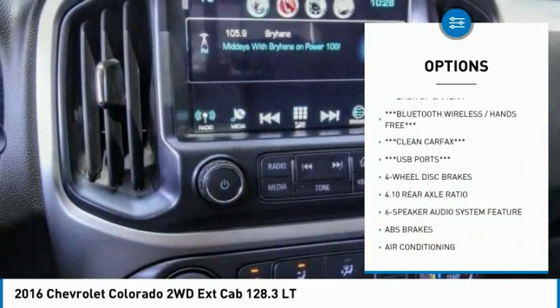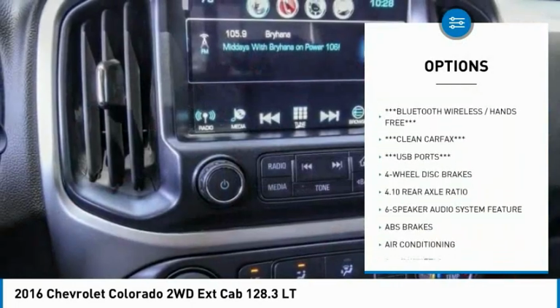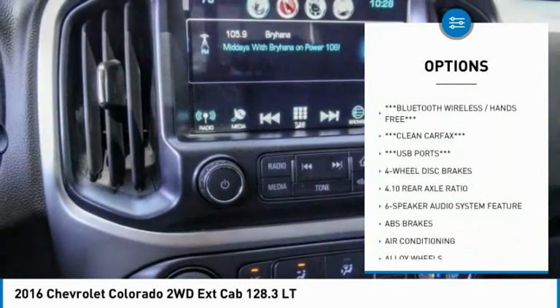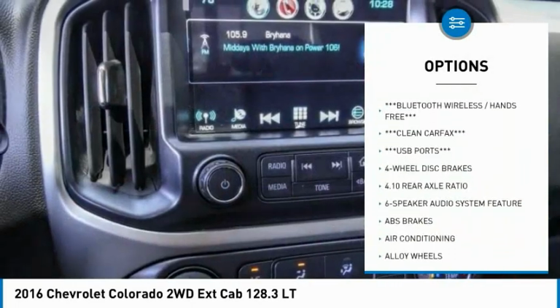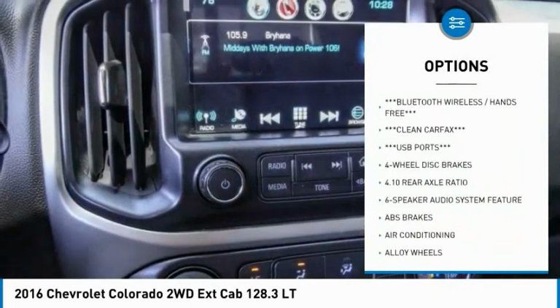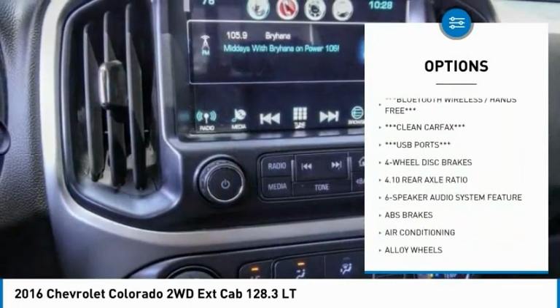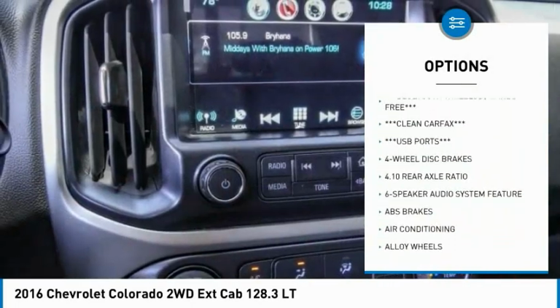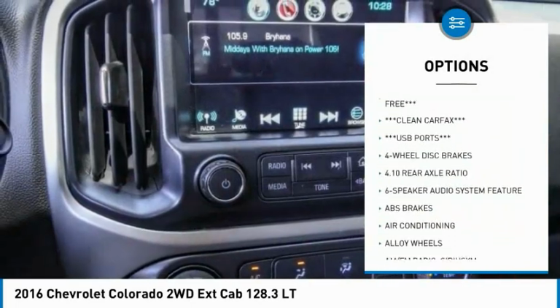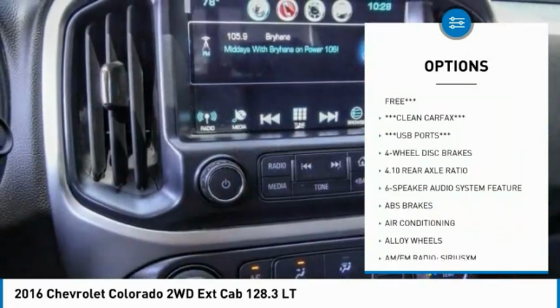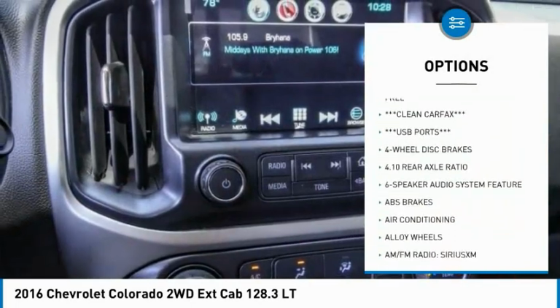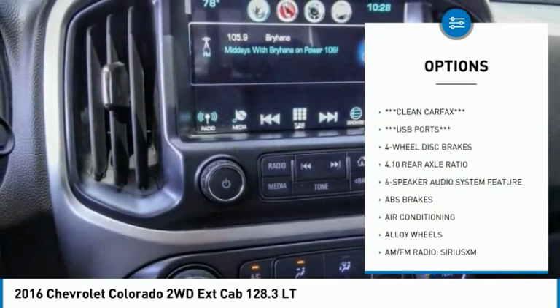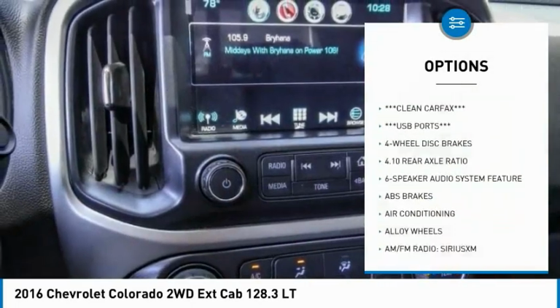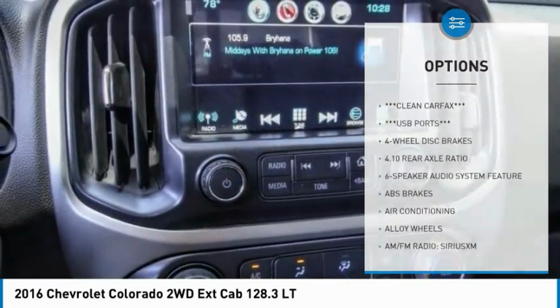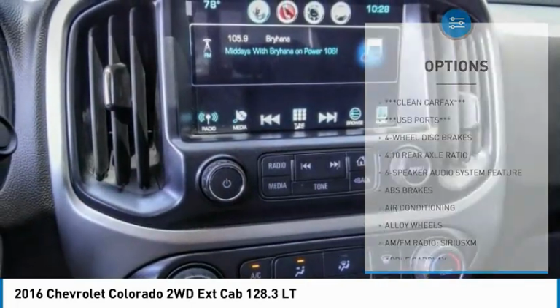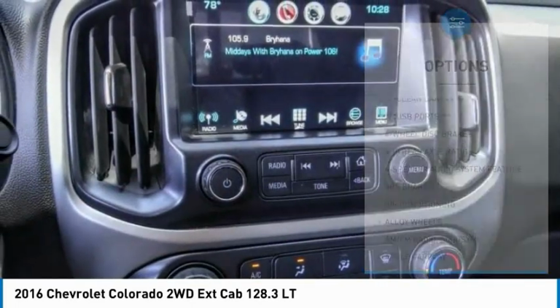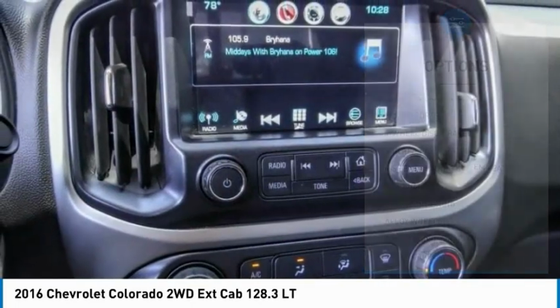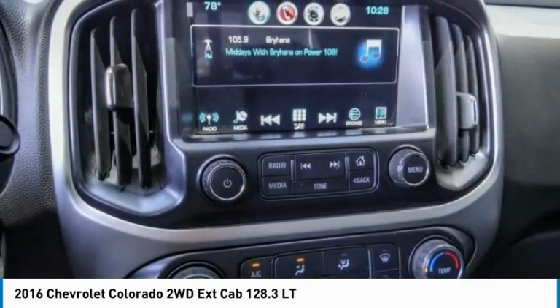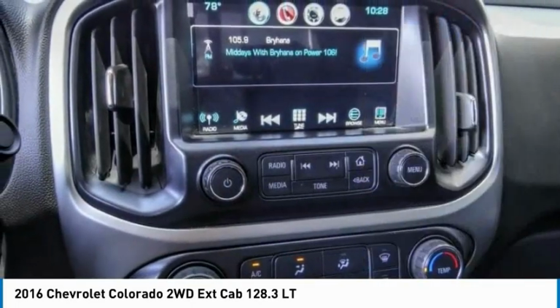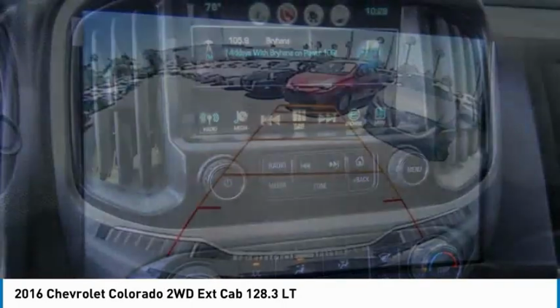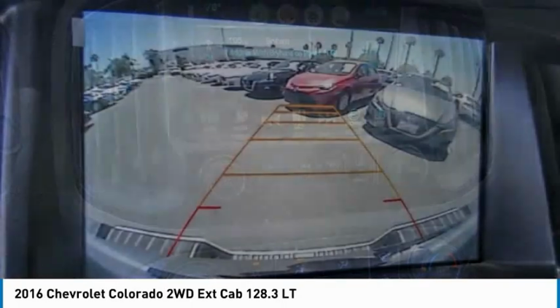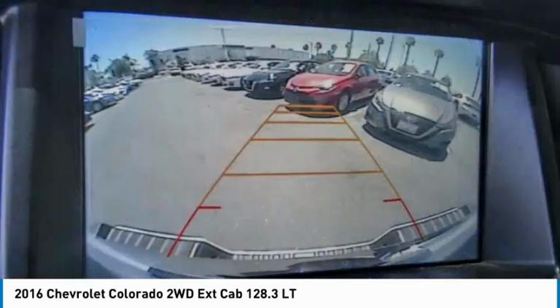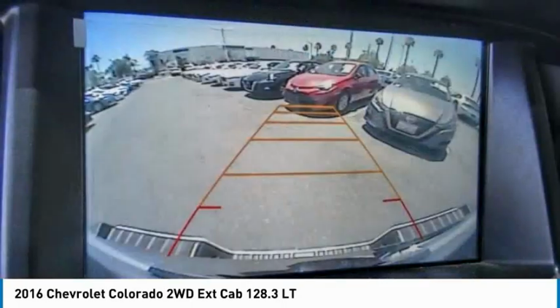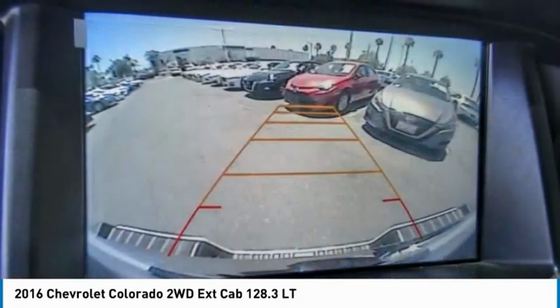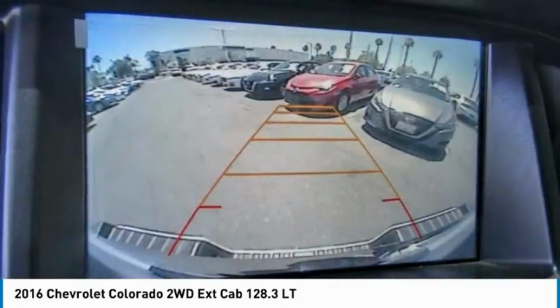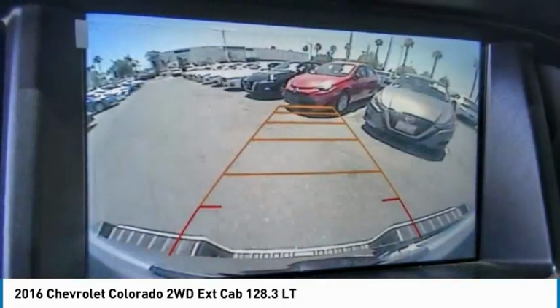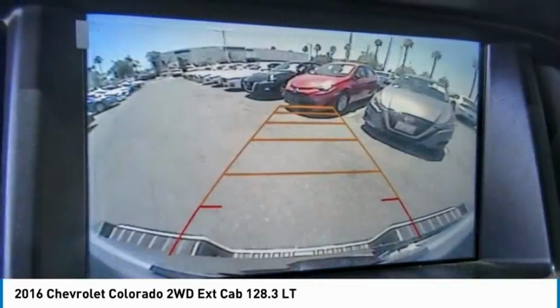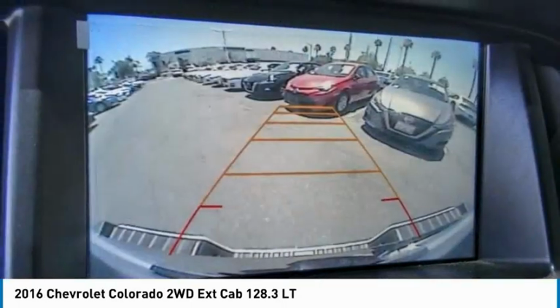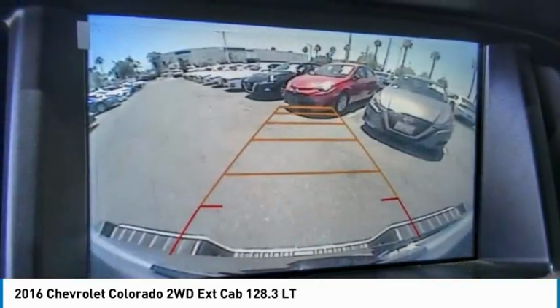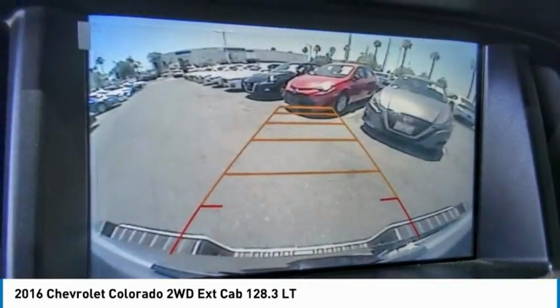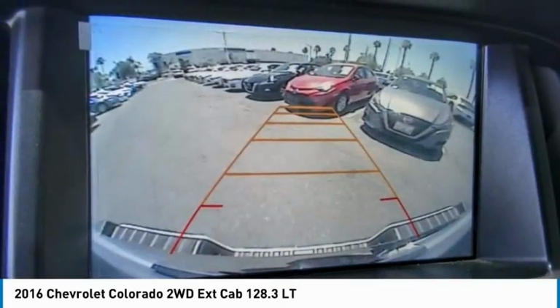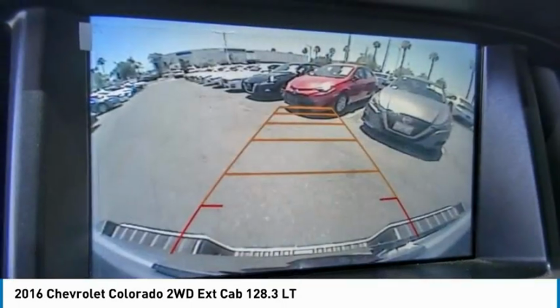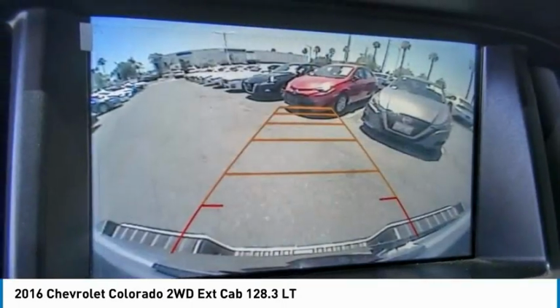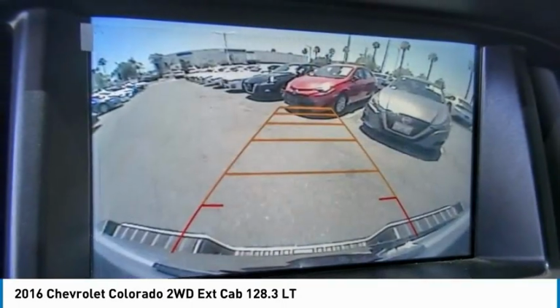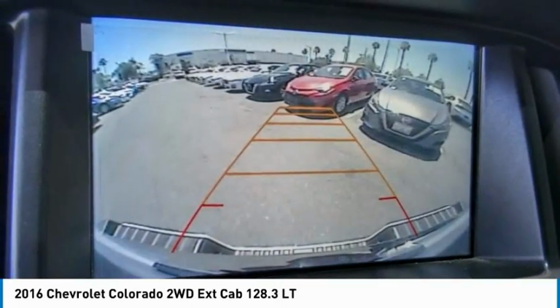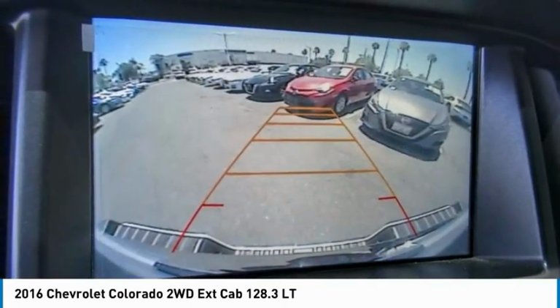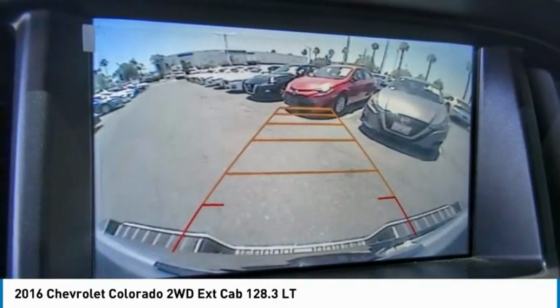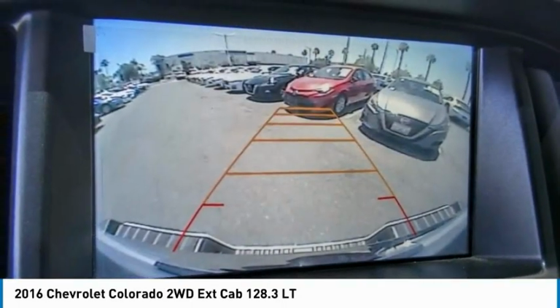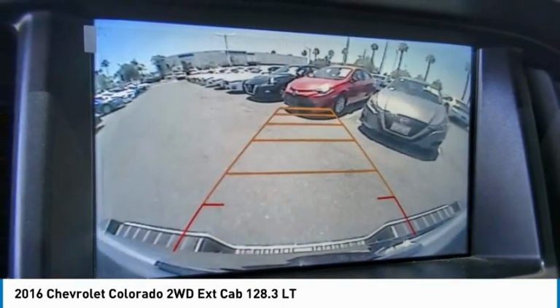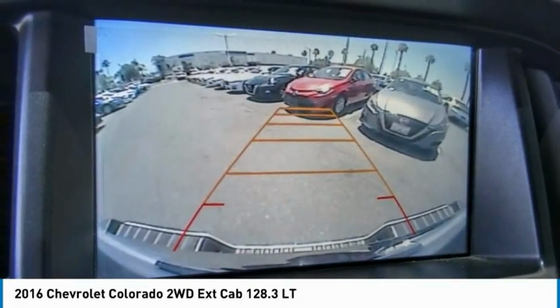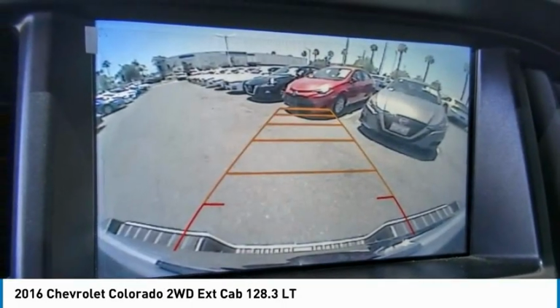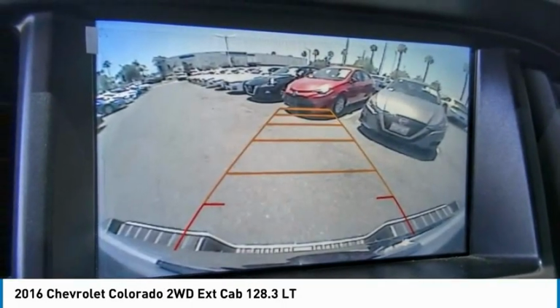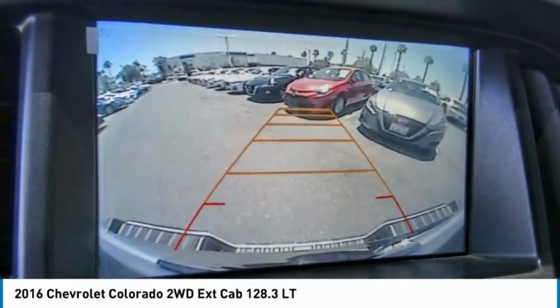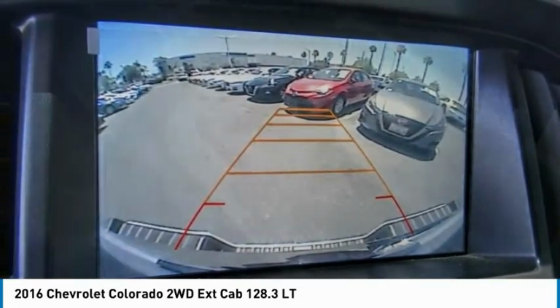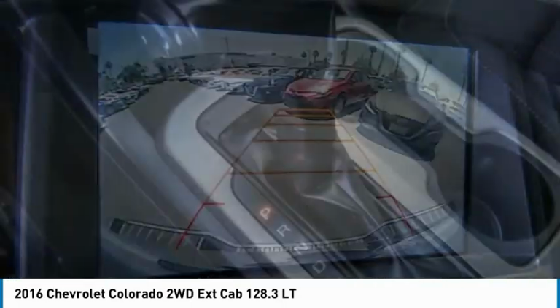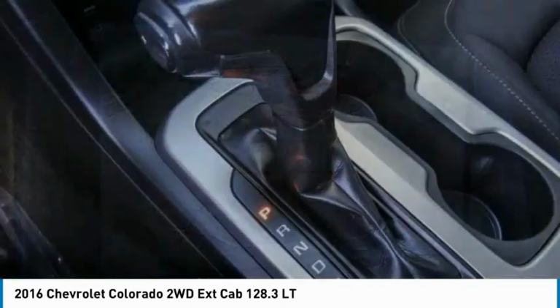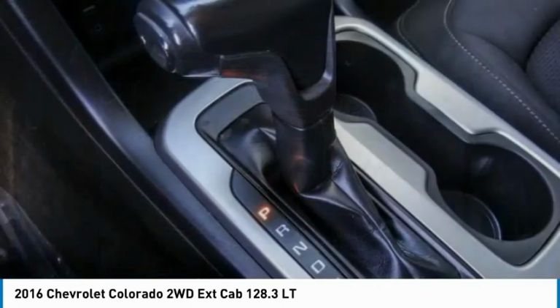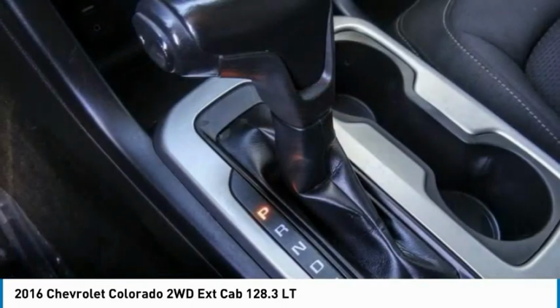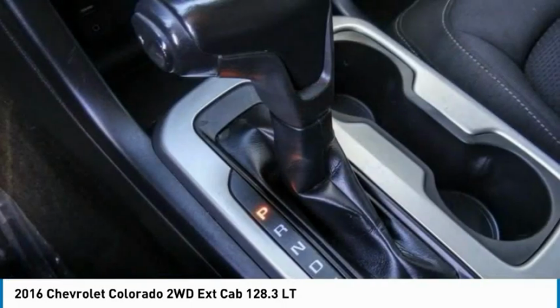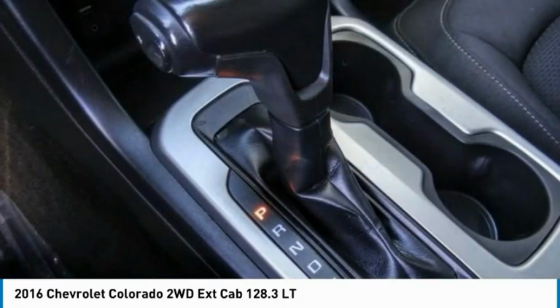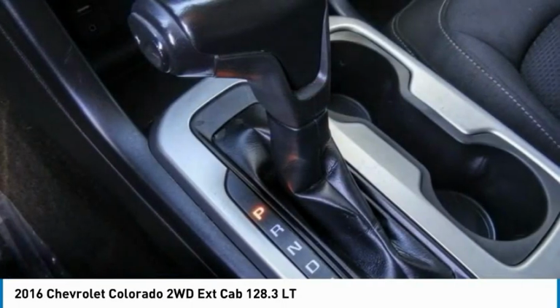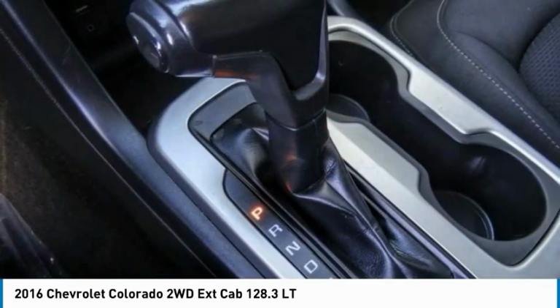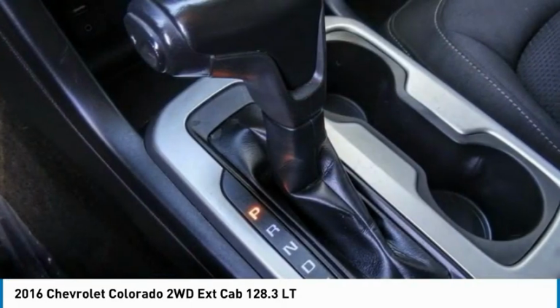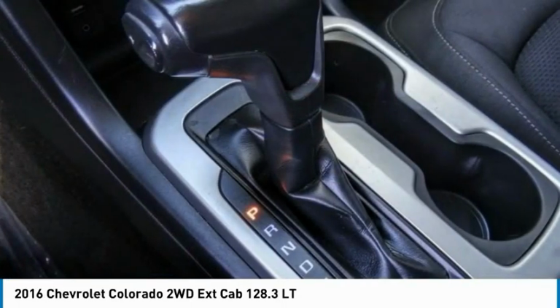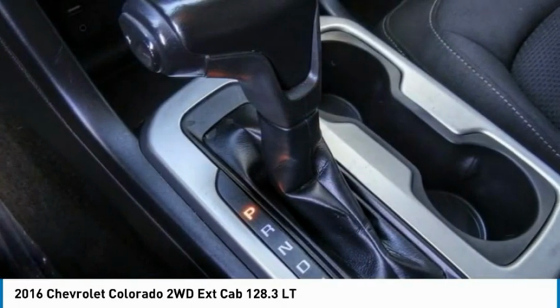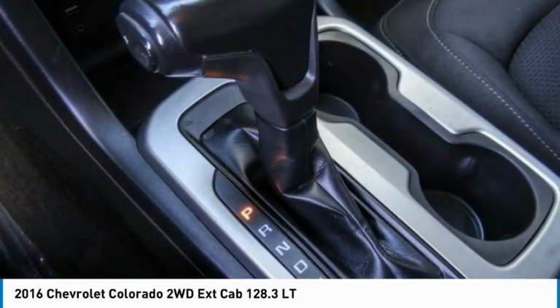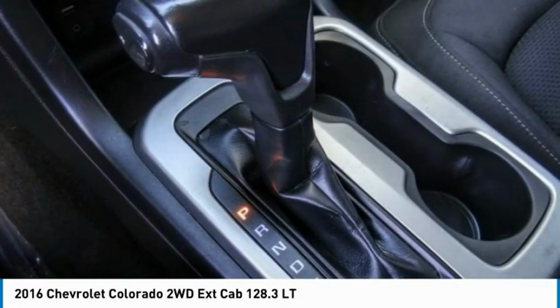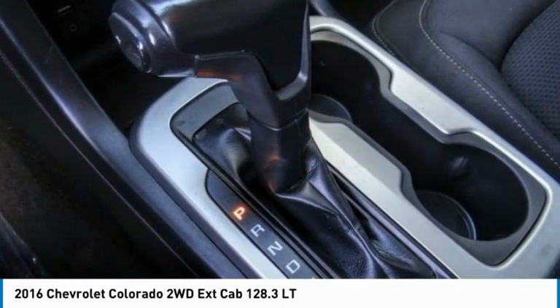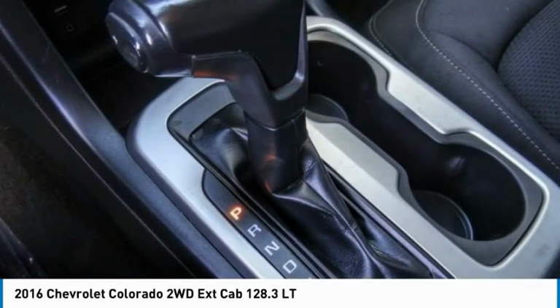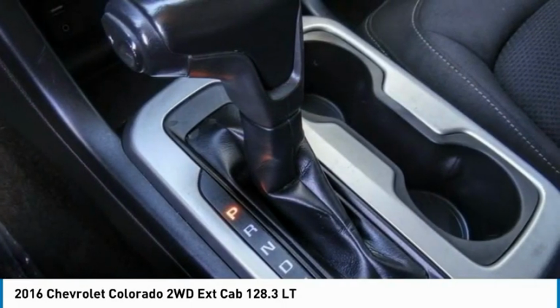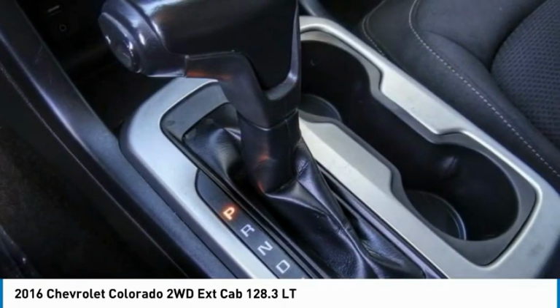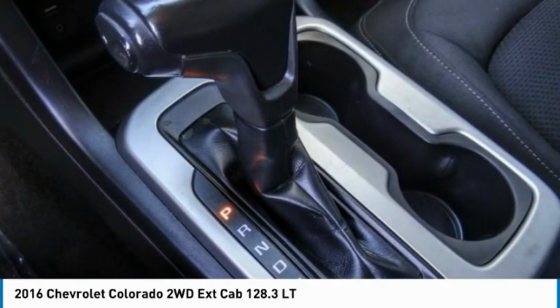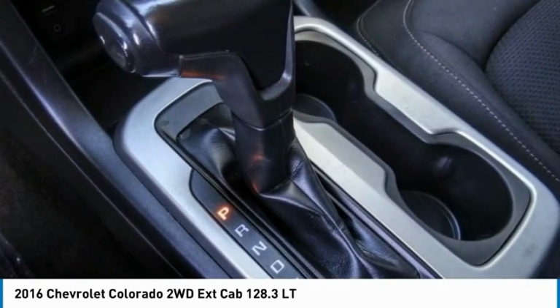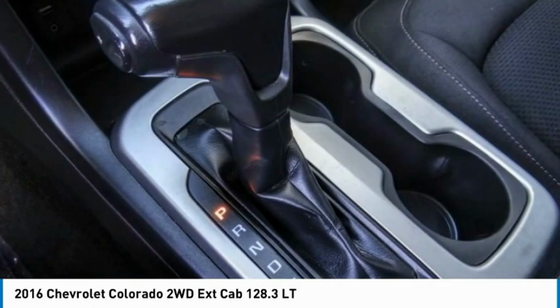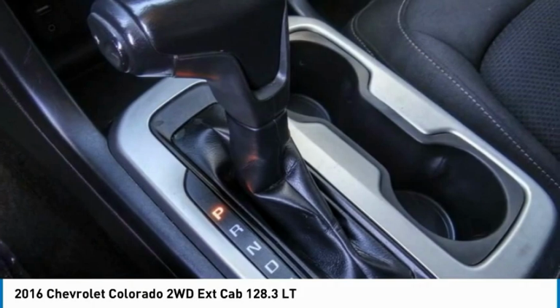Speed control, front wheel independent suspension, four wheel disc brakes, Sirius satellite radio, security system.